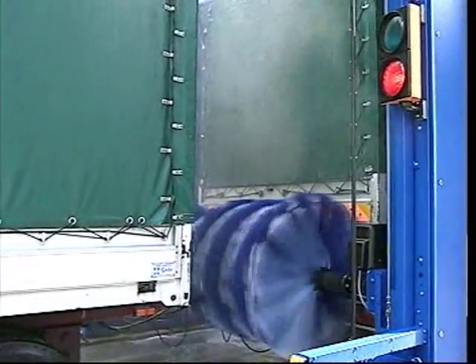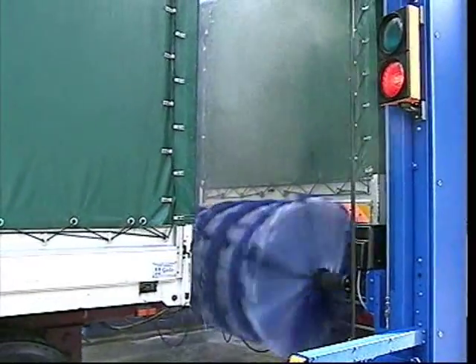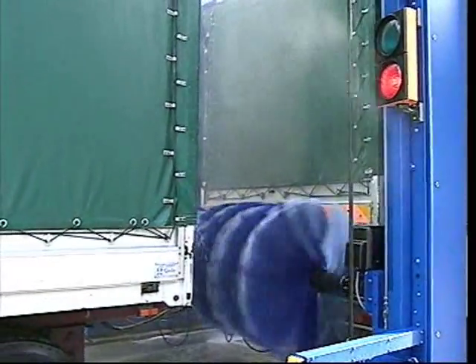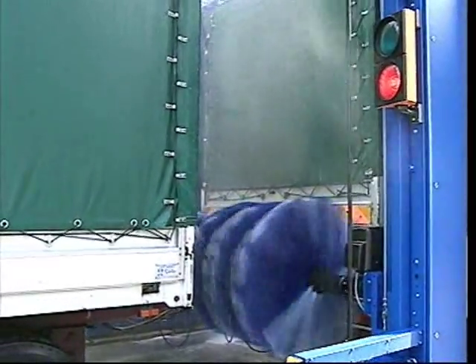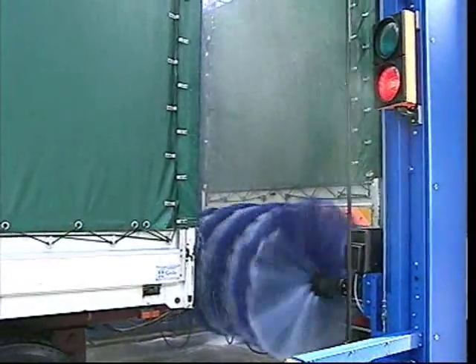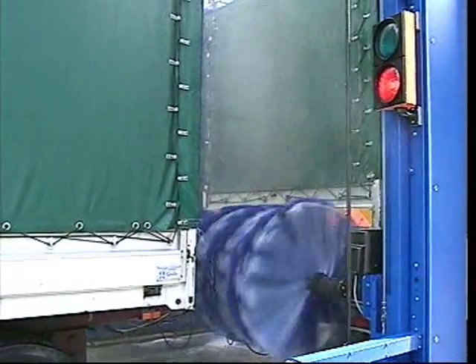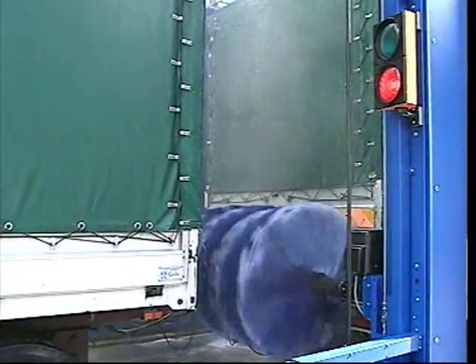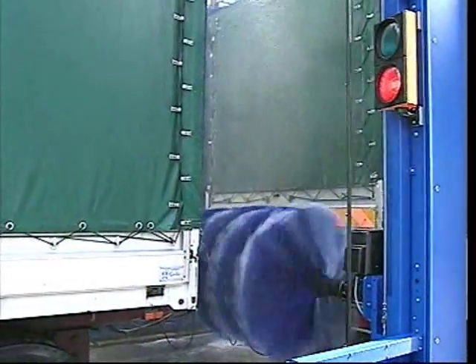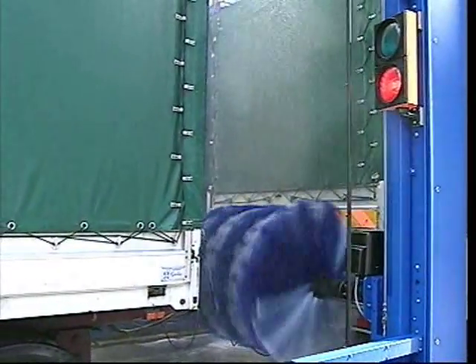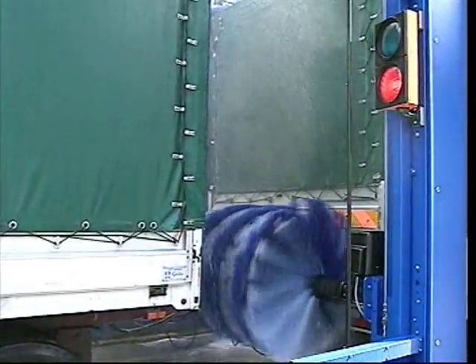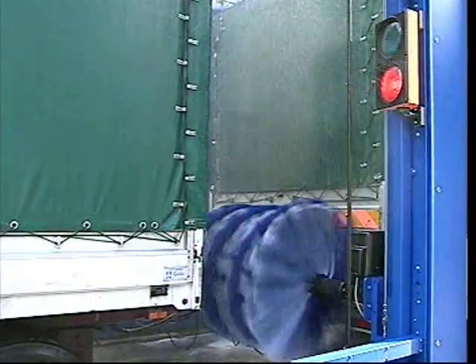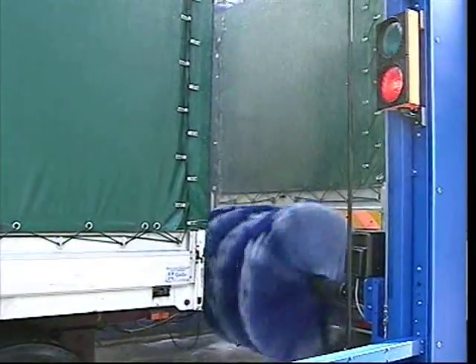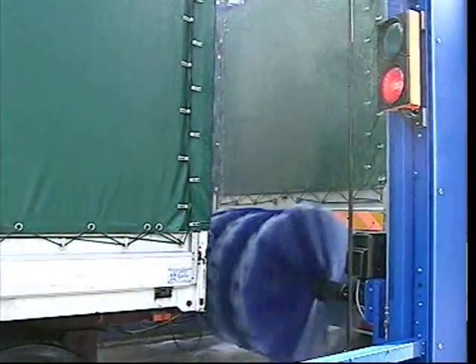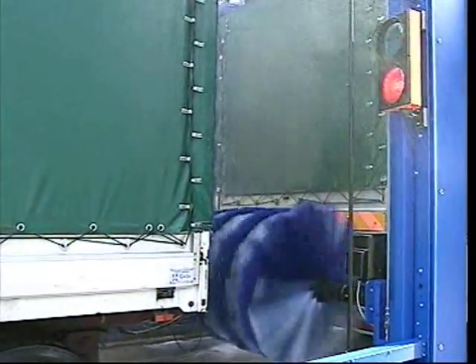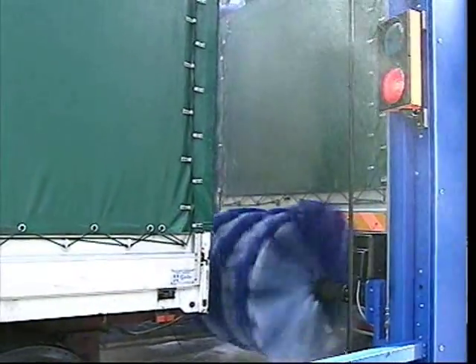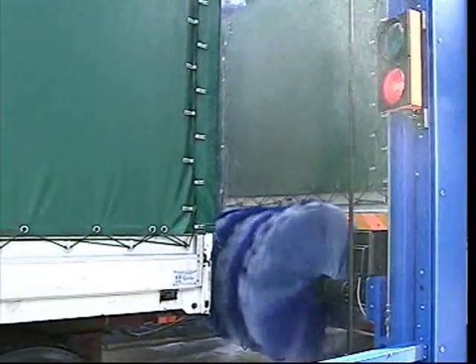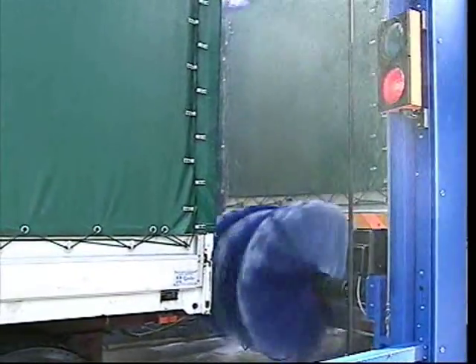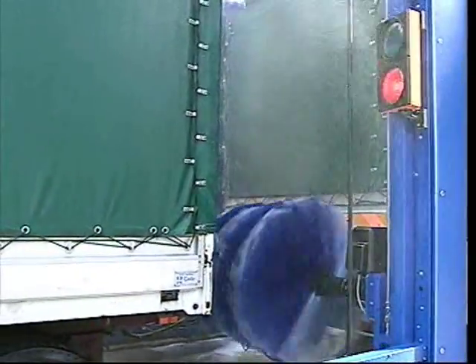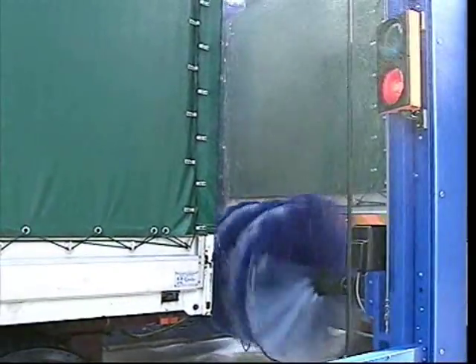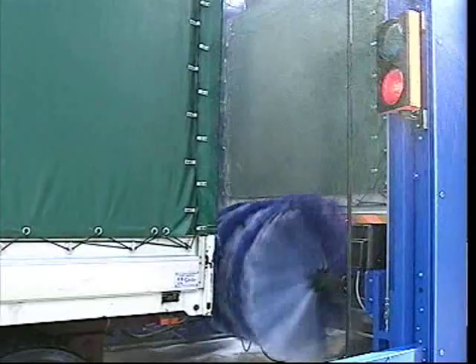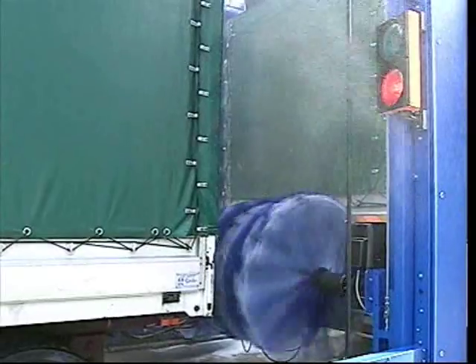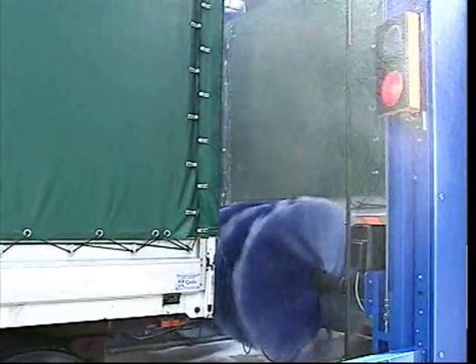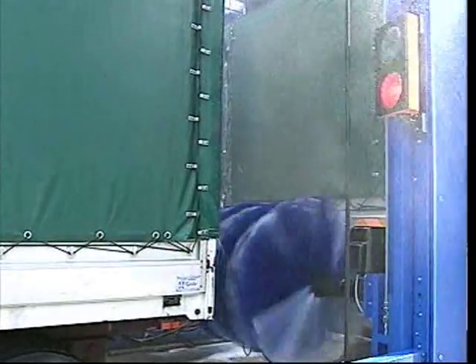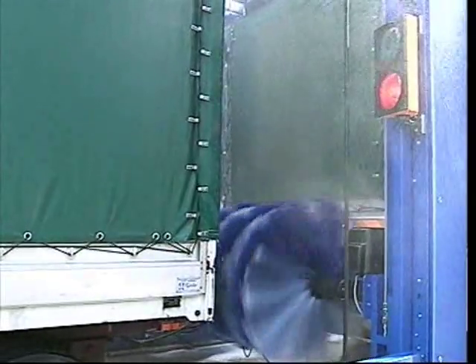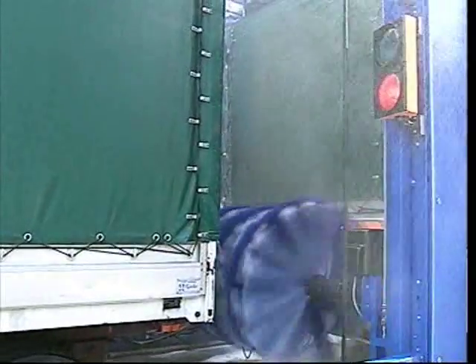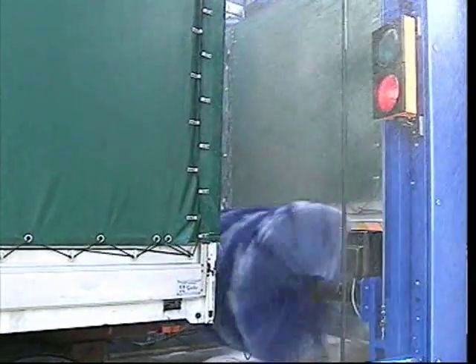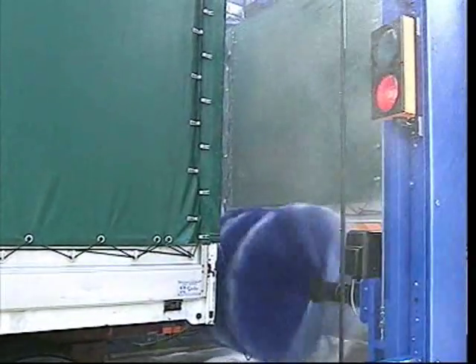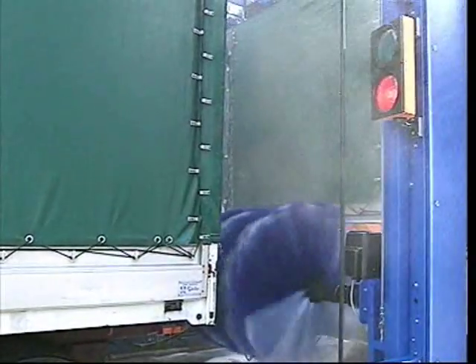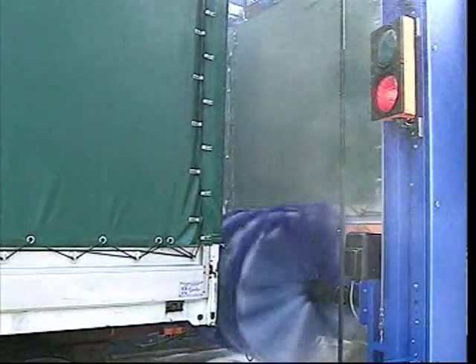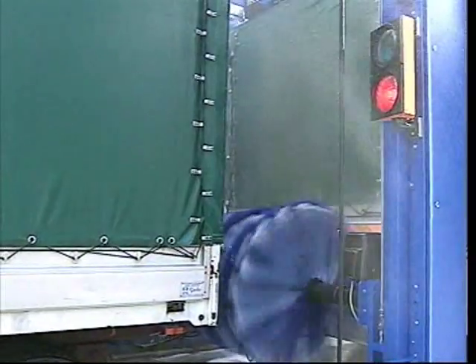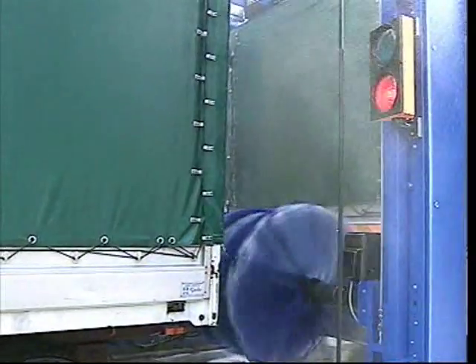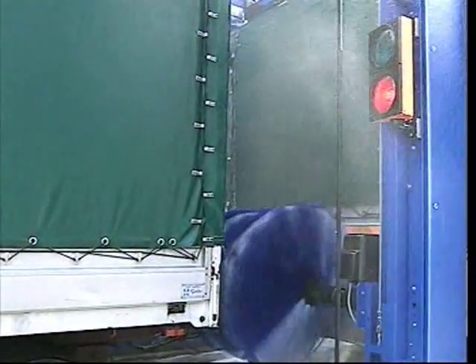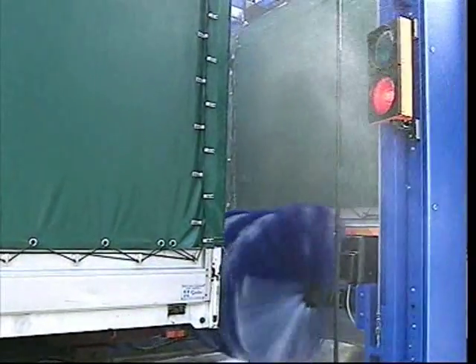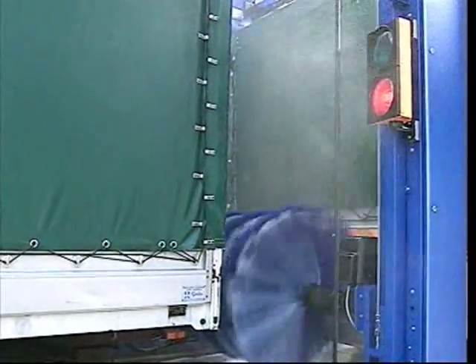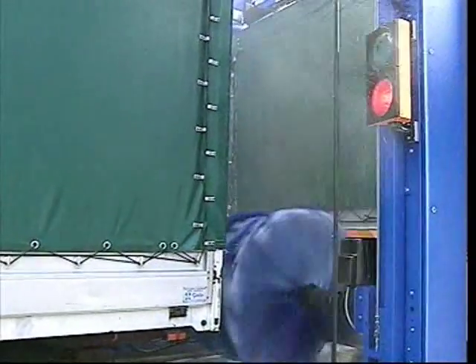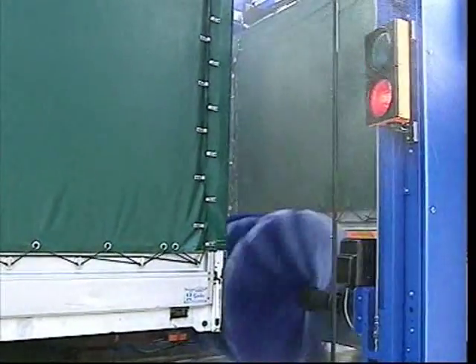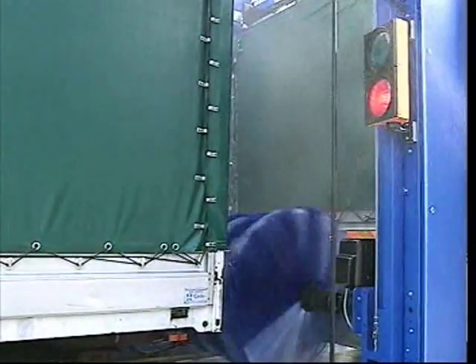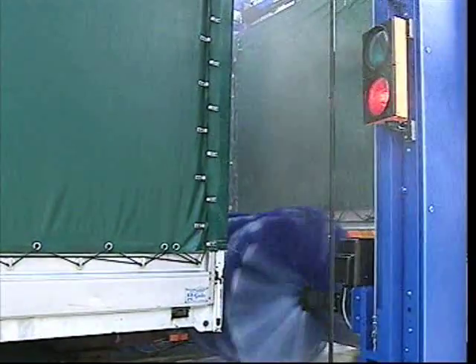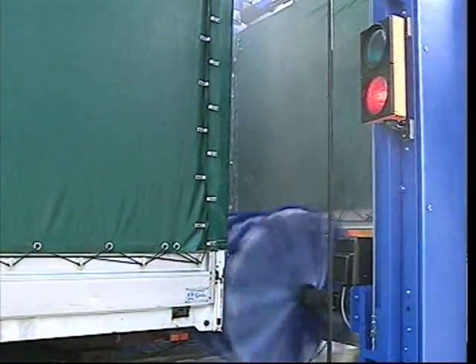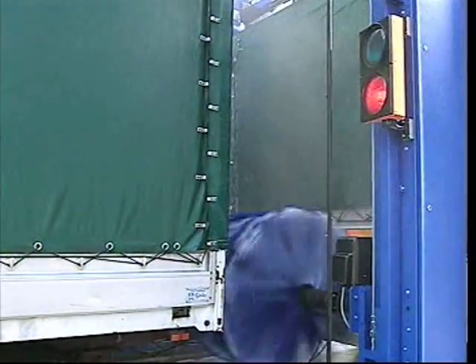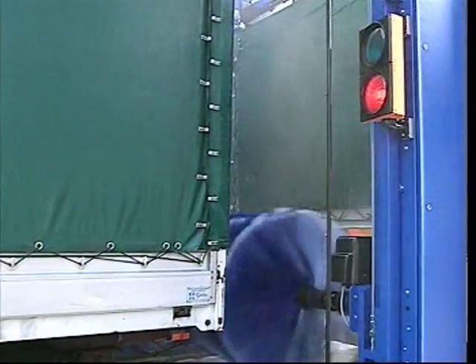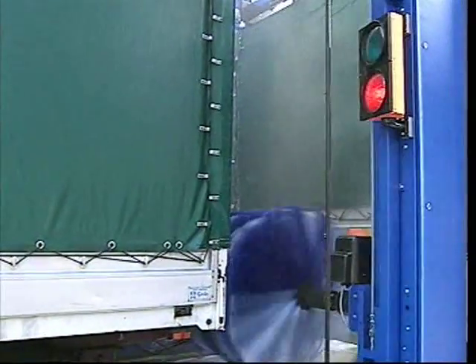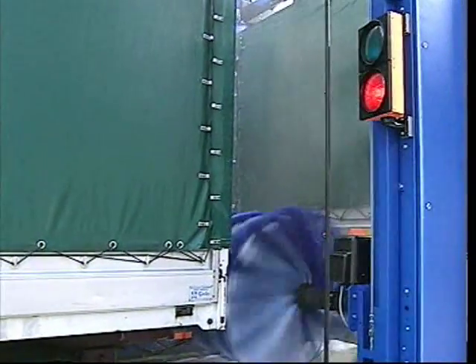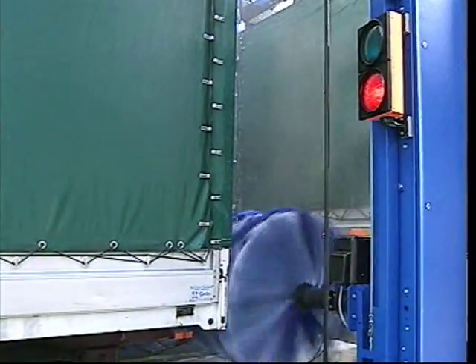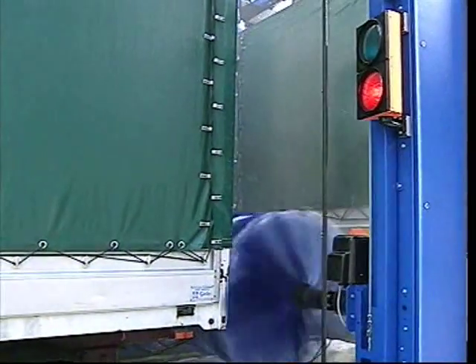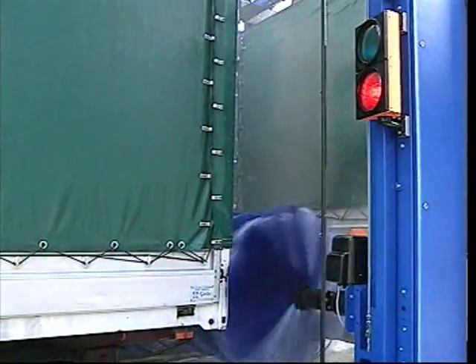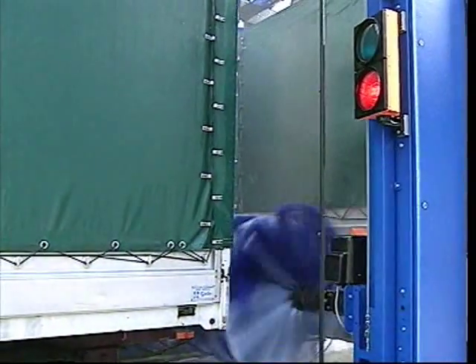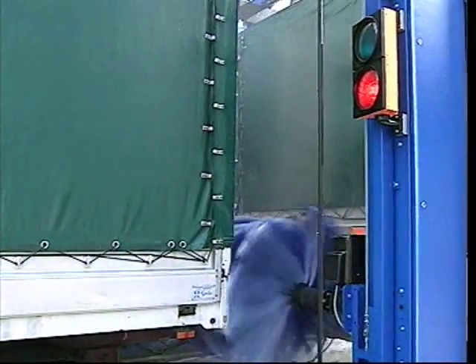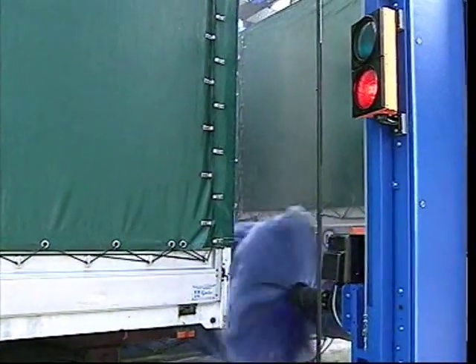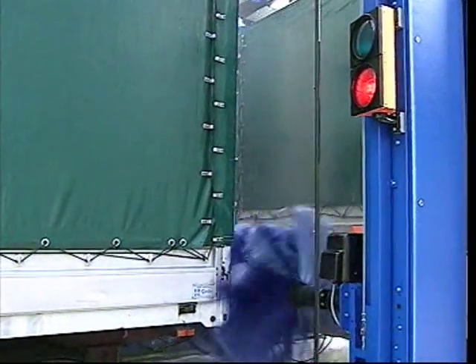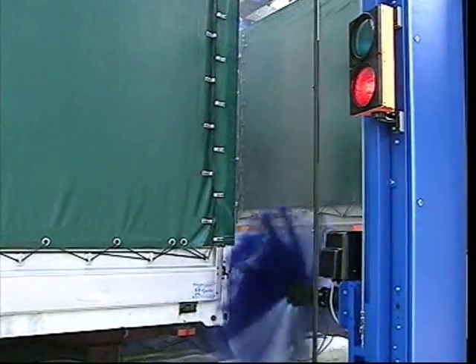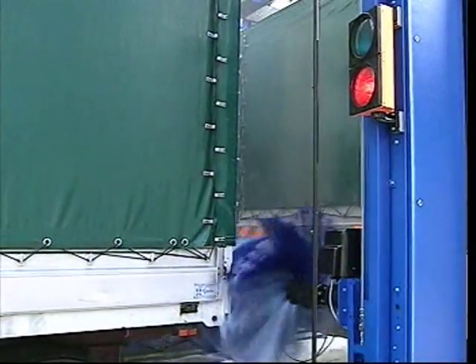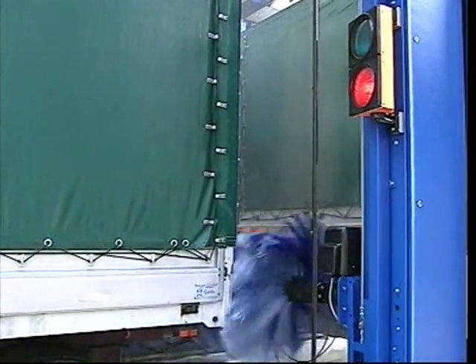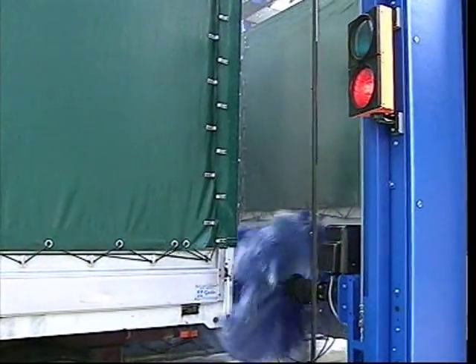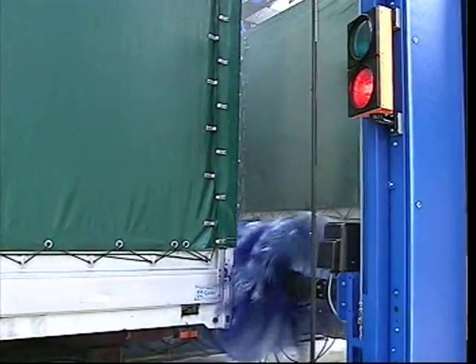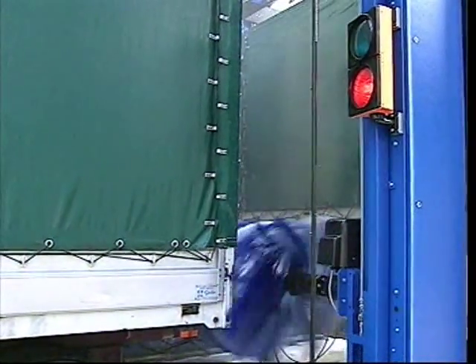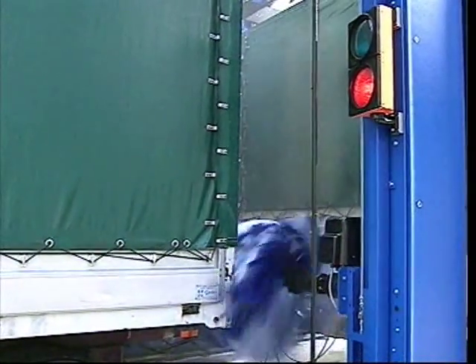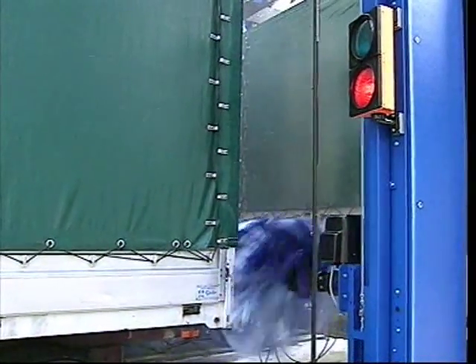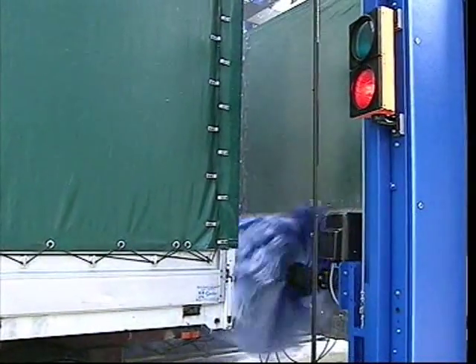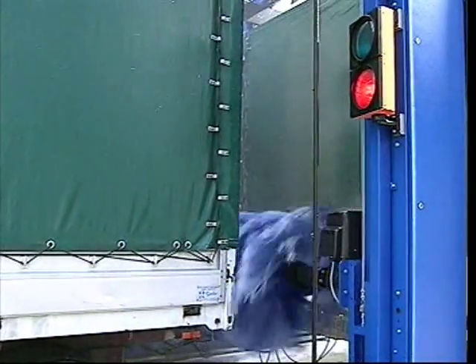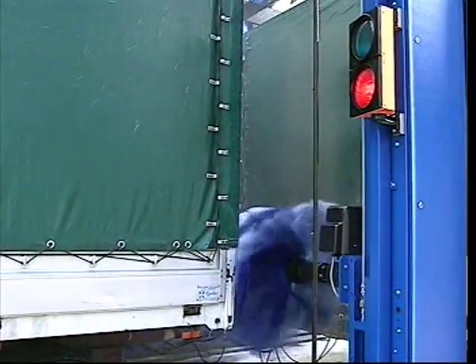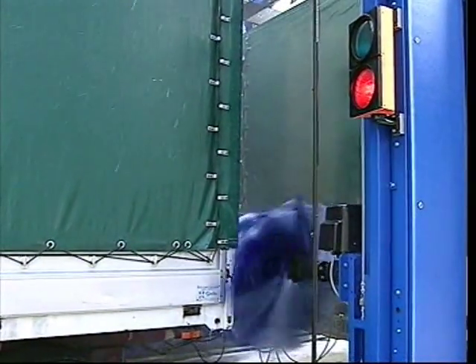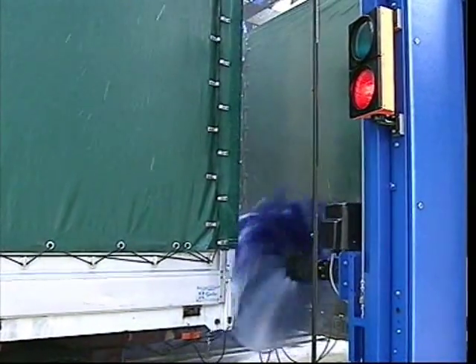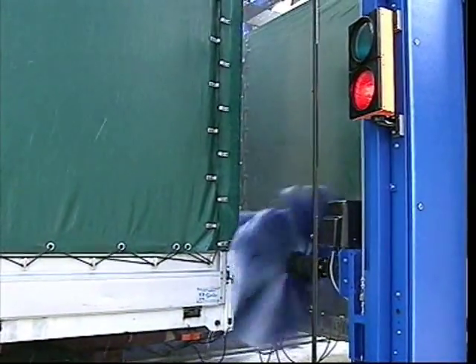Also, the brush, like the high-pressure system, carries out the complete washing of the intermediate ends of the vehicle.